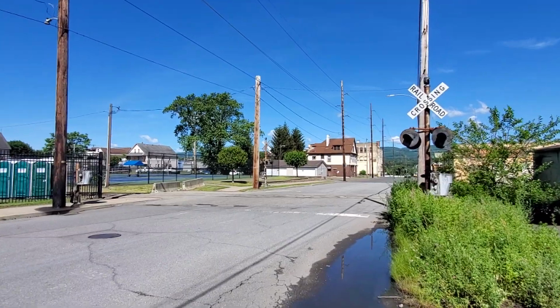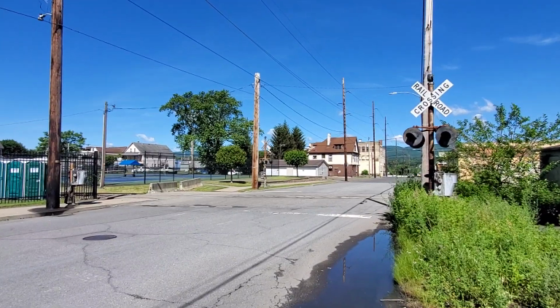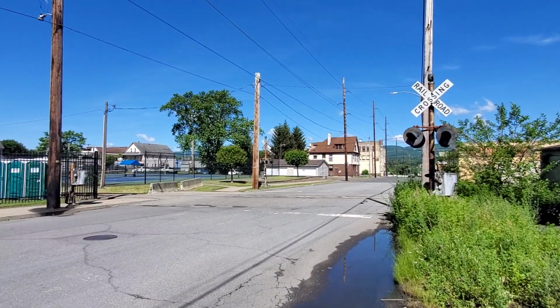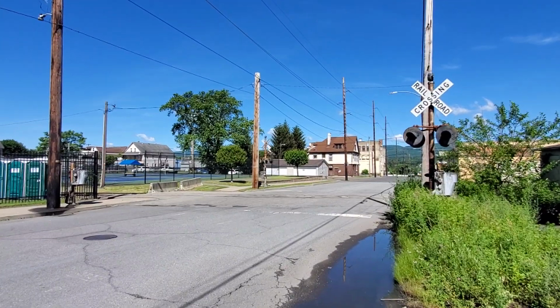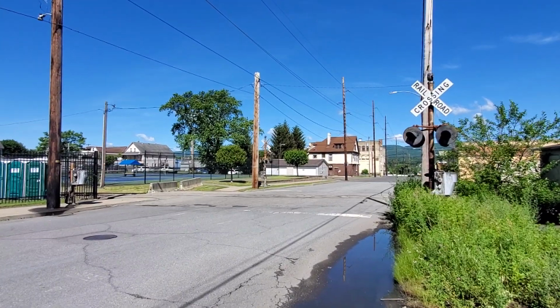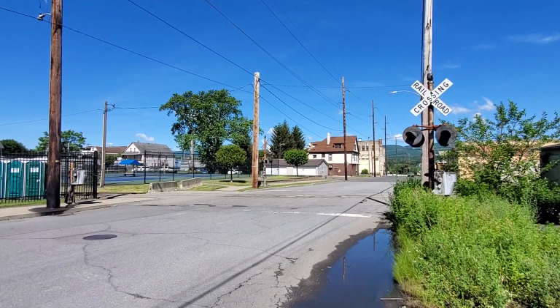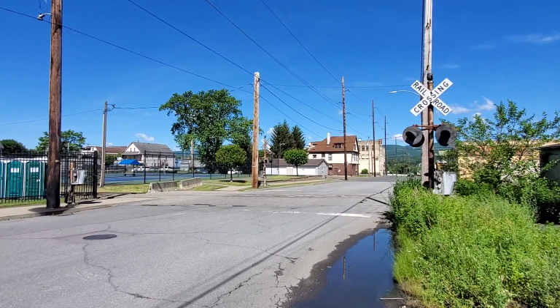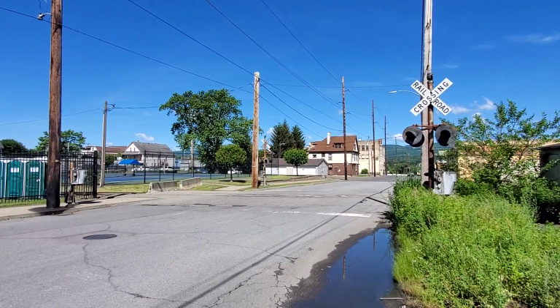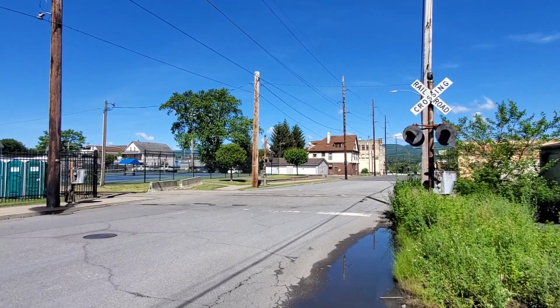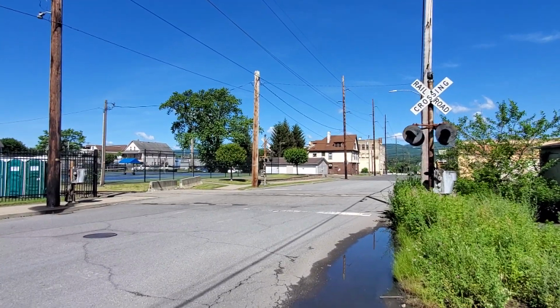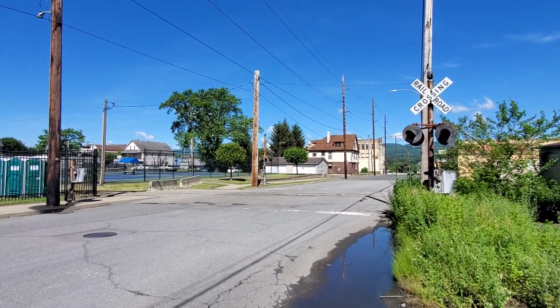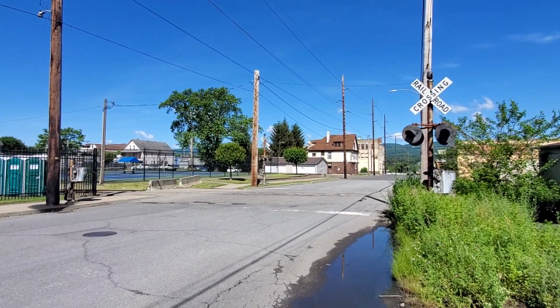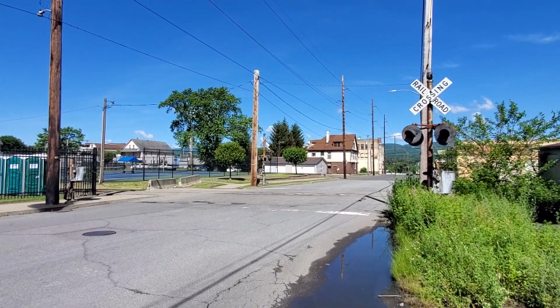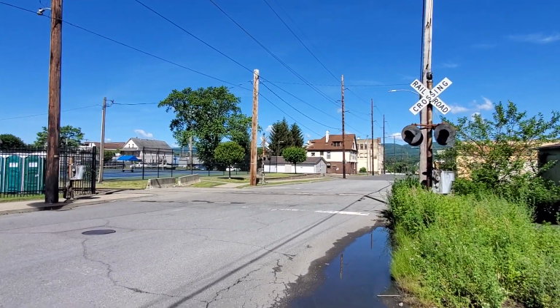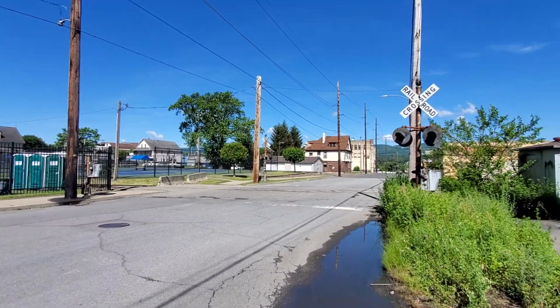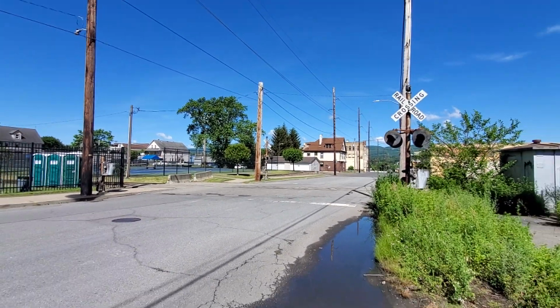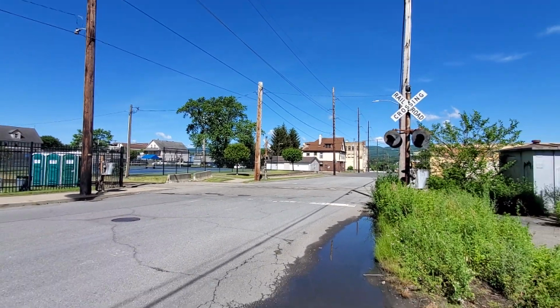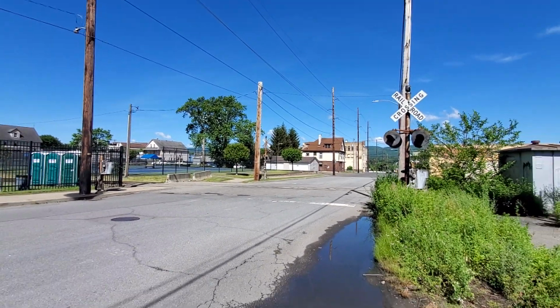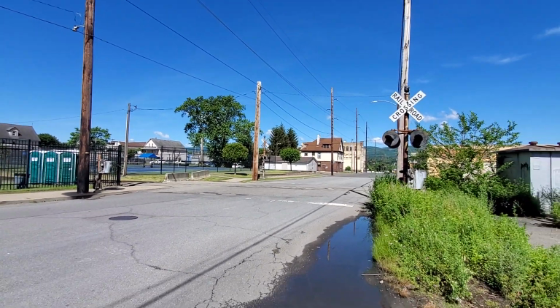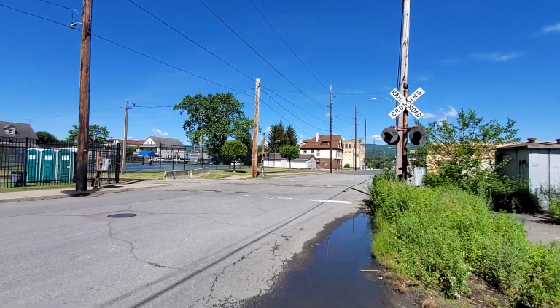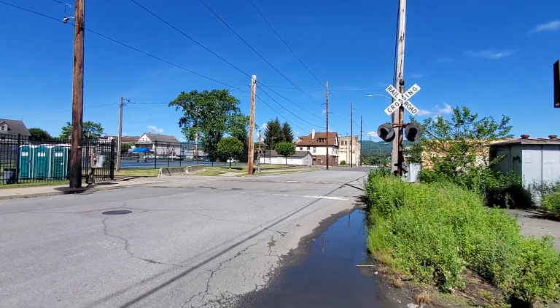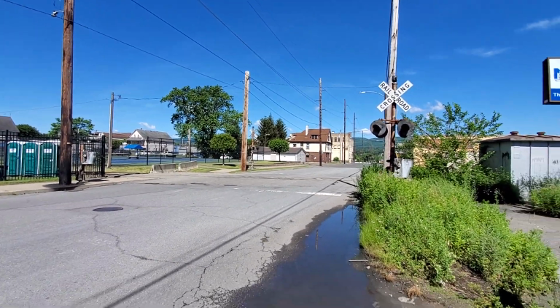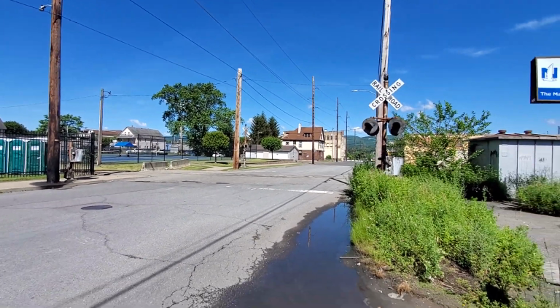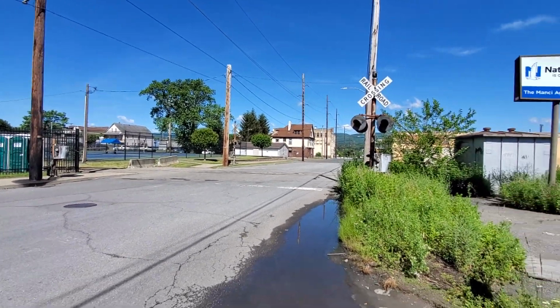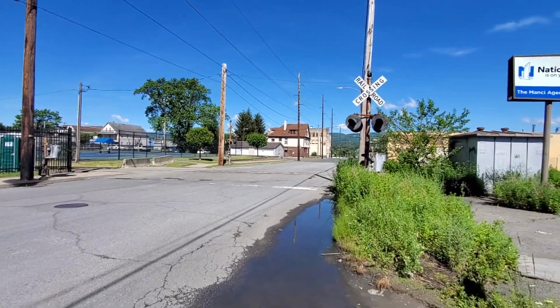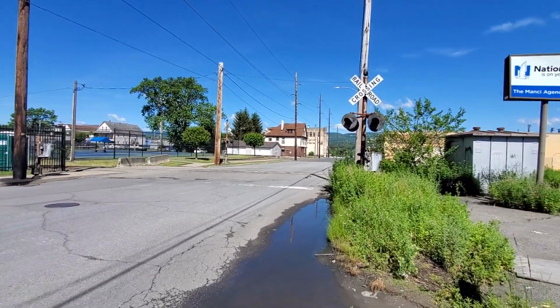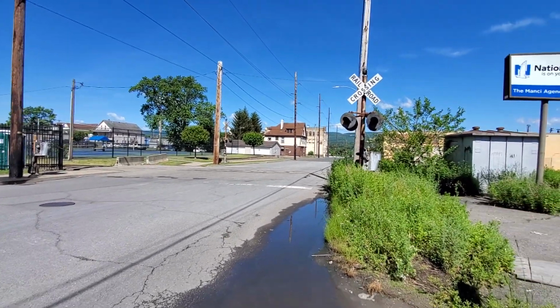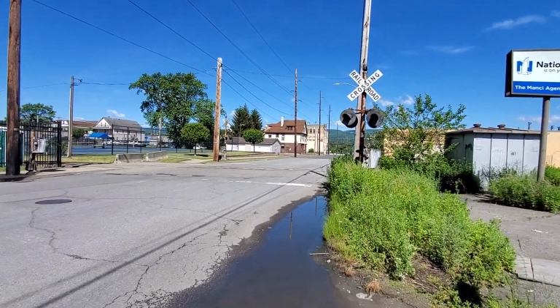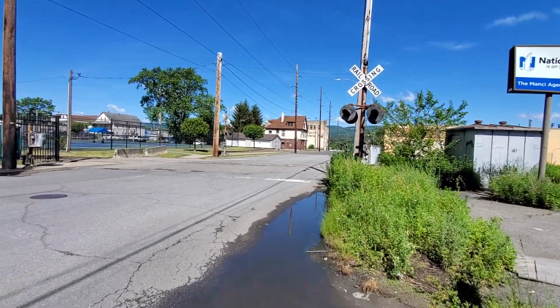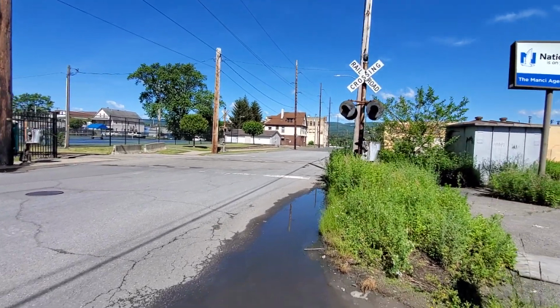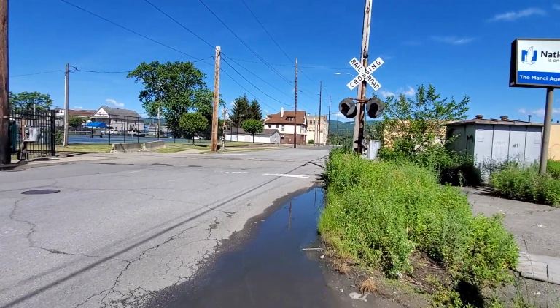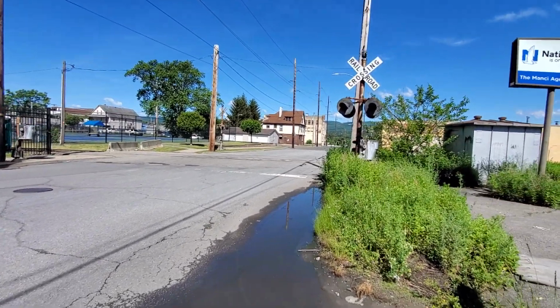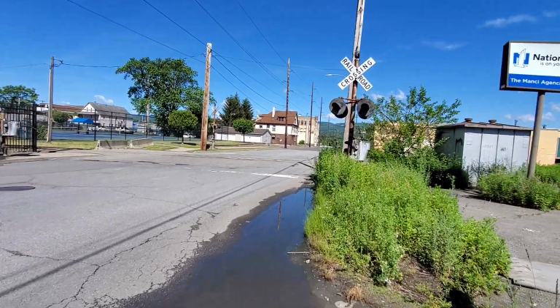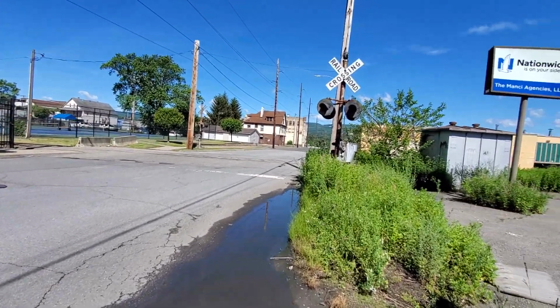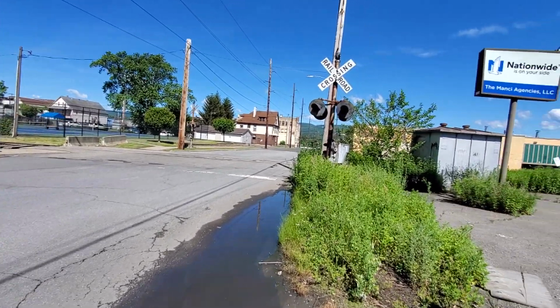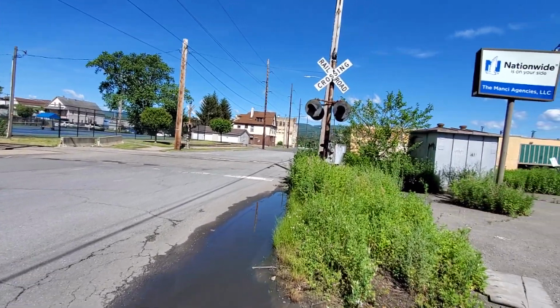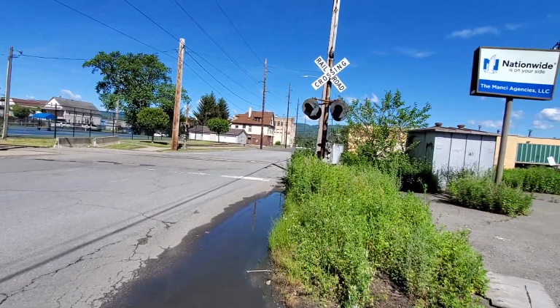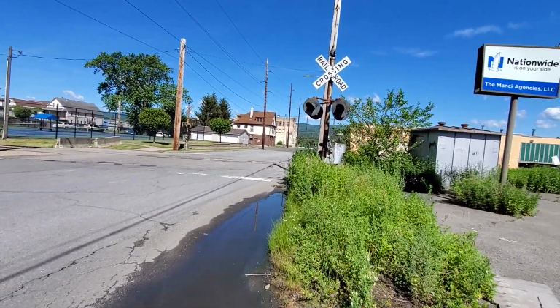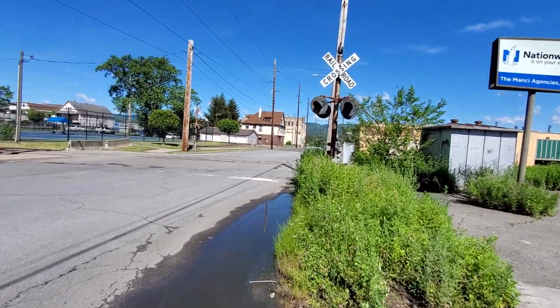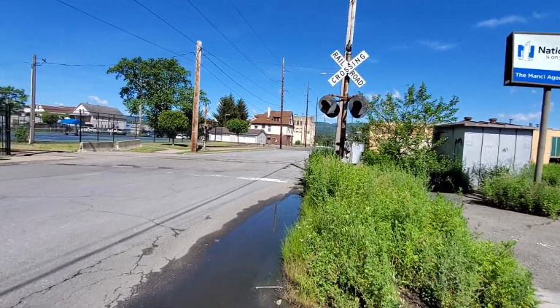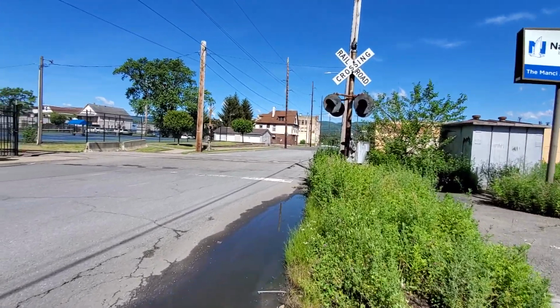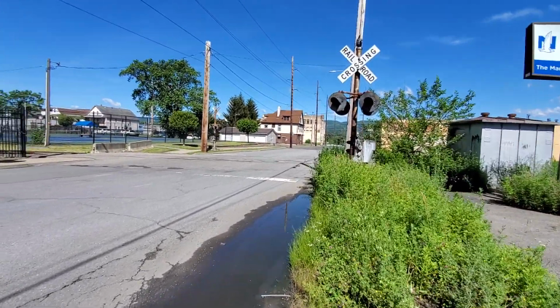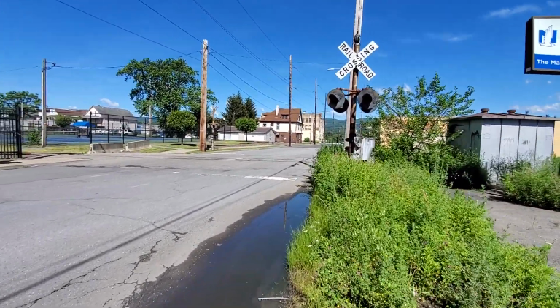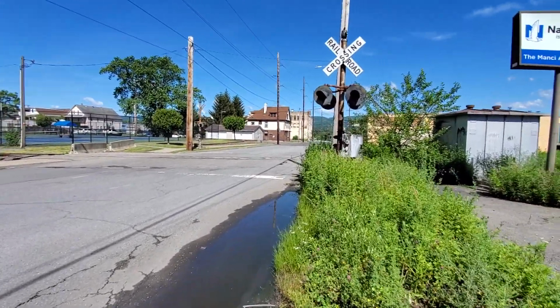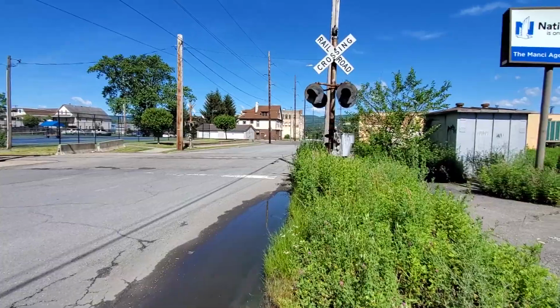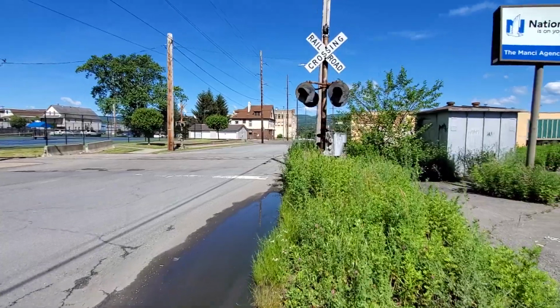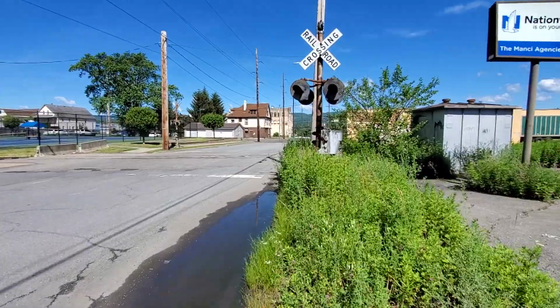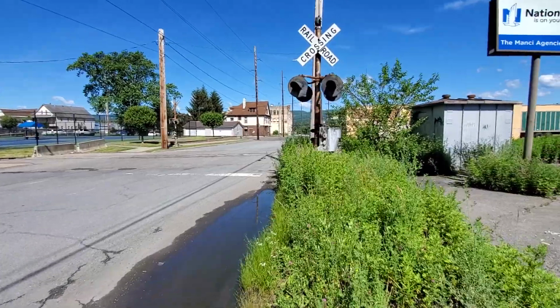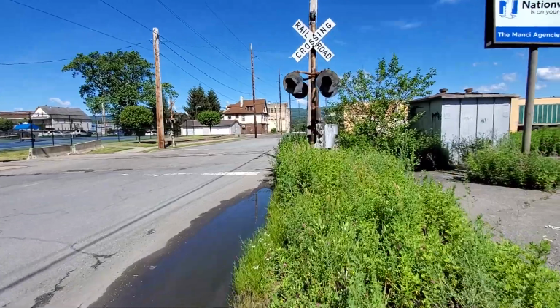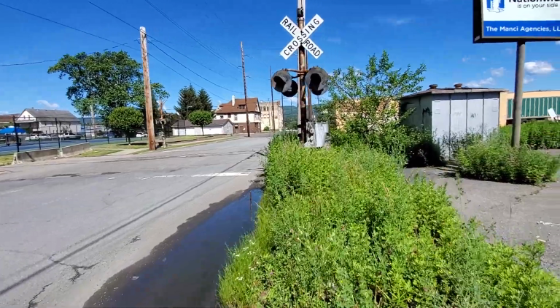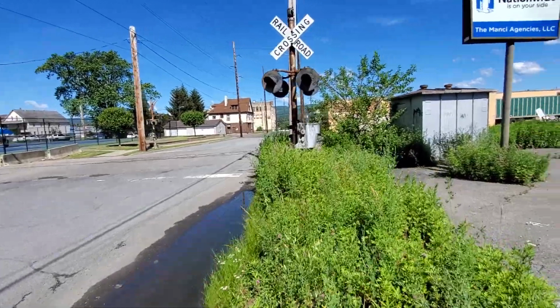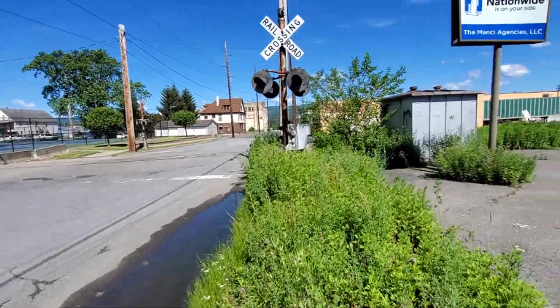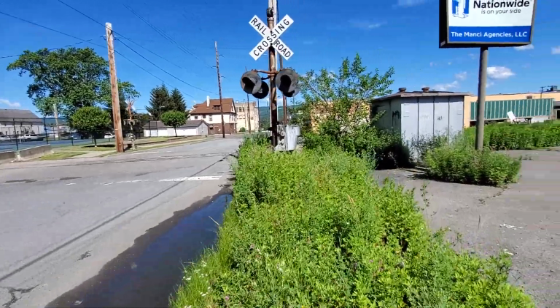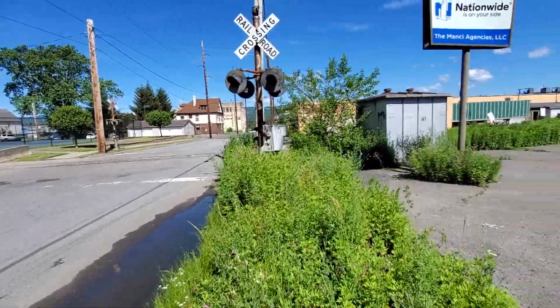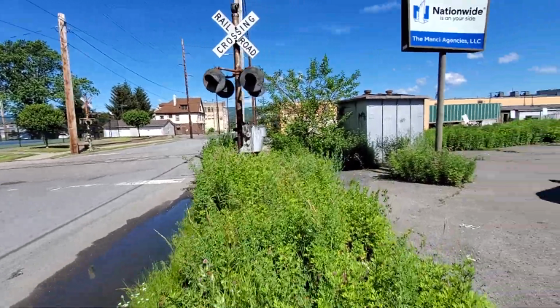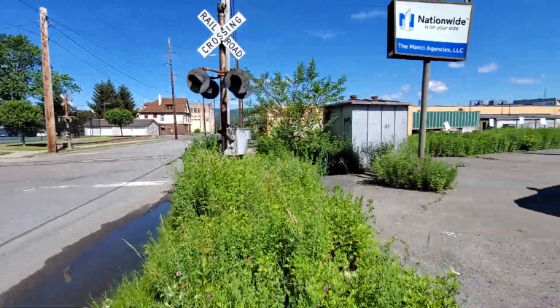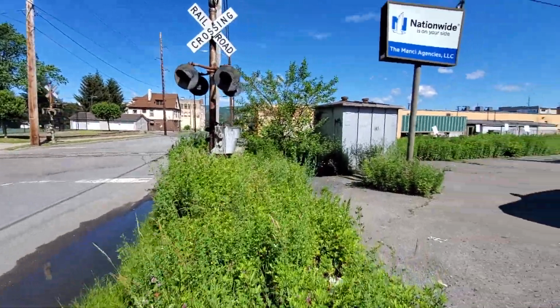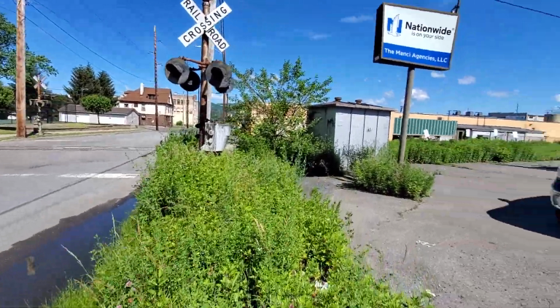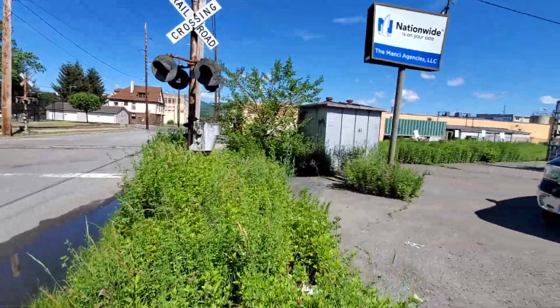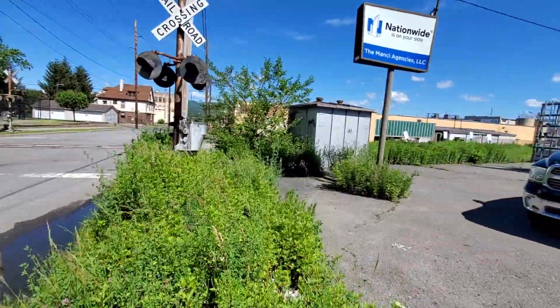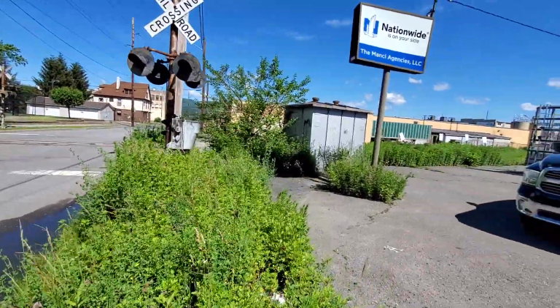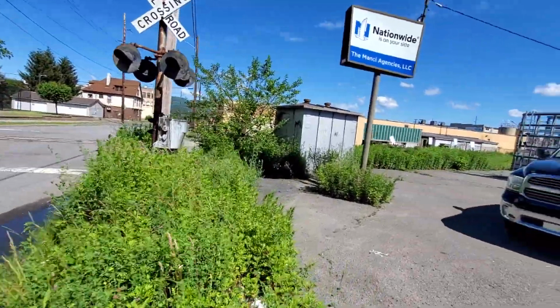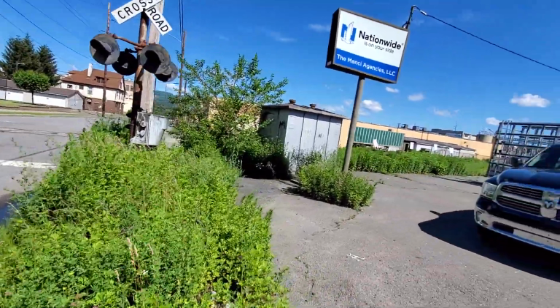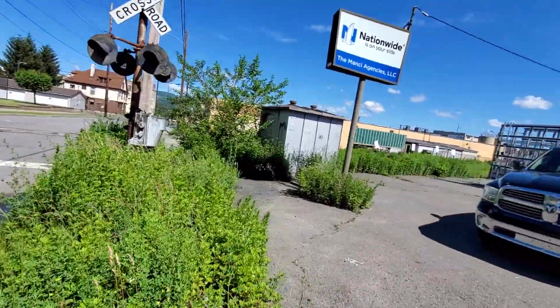Here we have the abandoned railroad crossing on Poplar Street in Scranton, Pennsylvania on the DL Vine Street Lead.